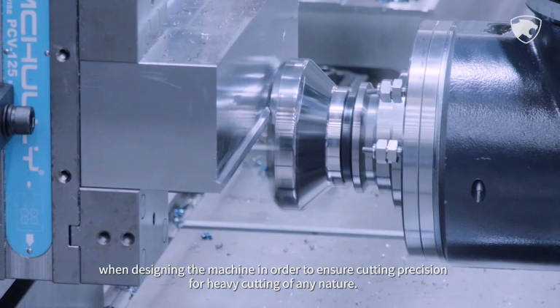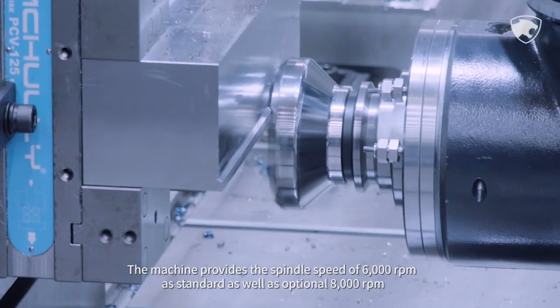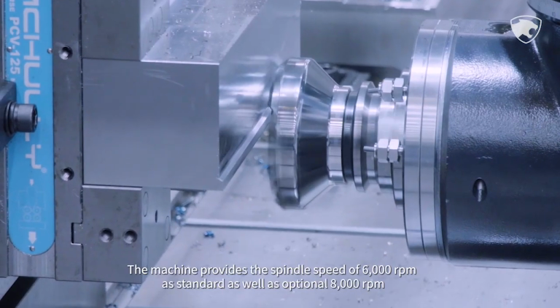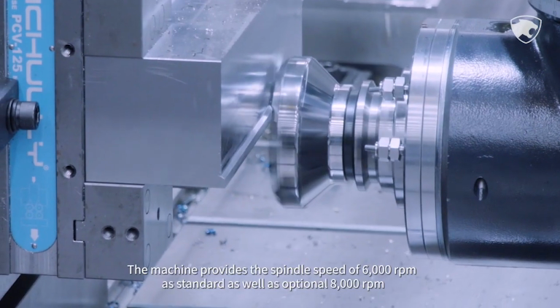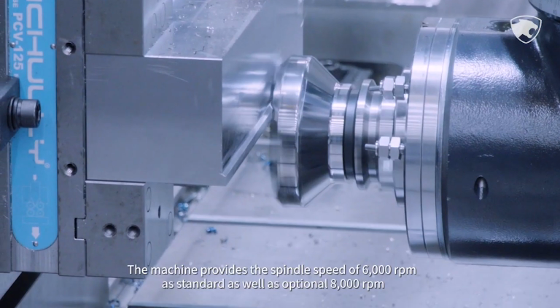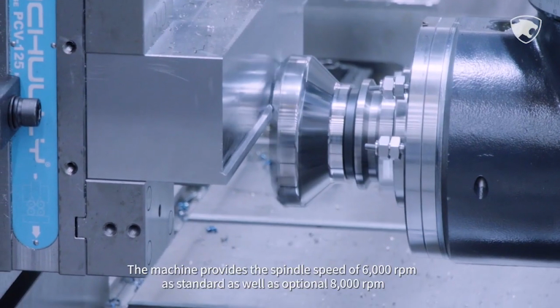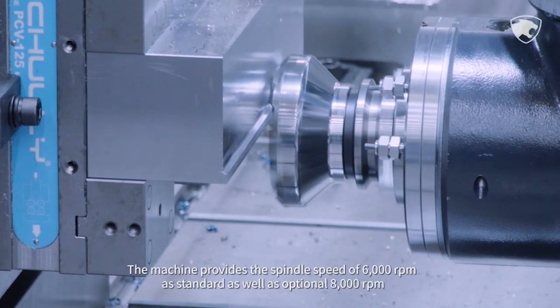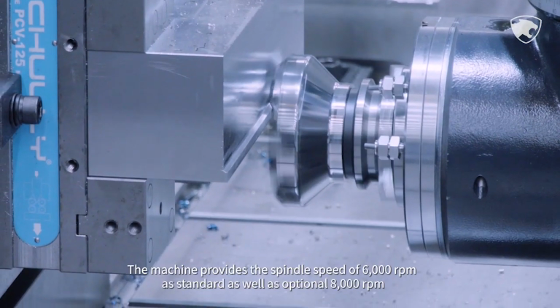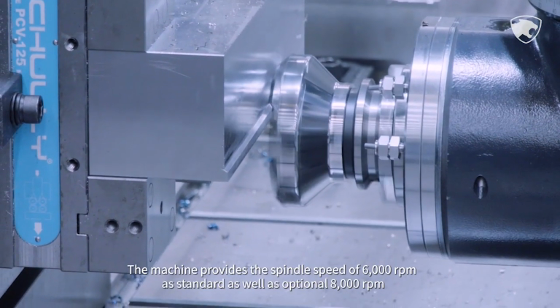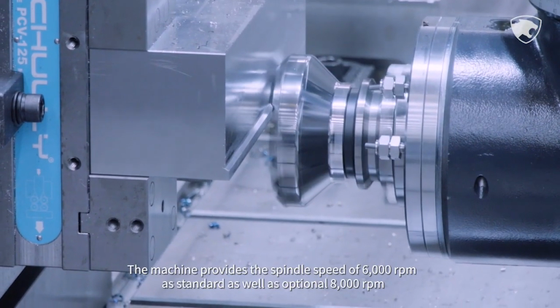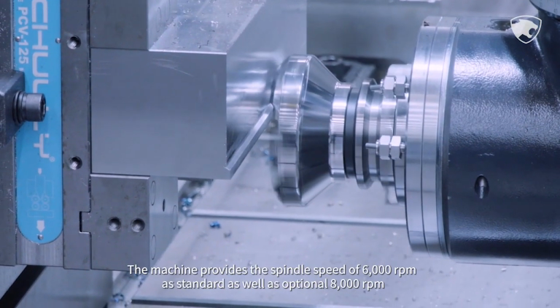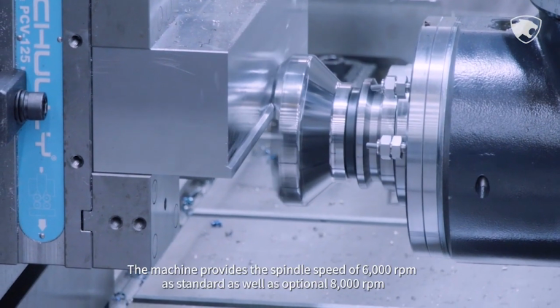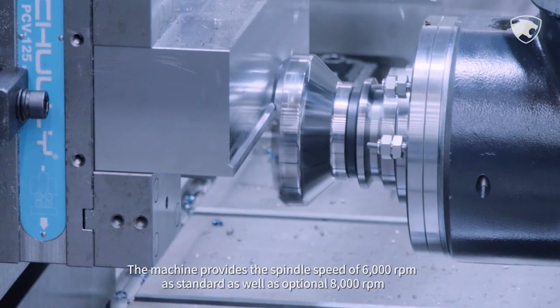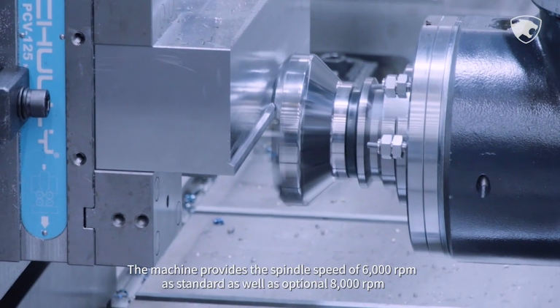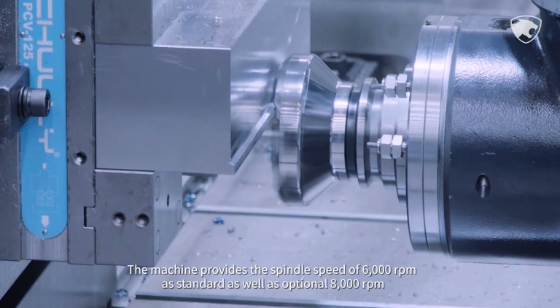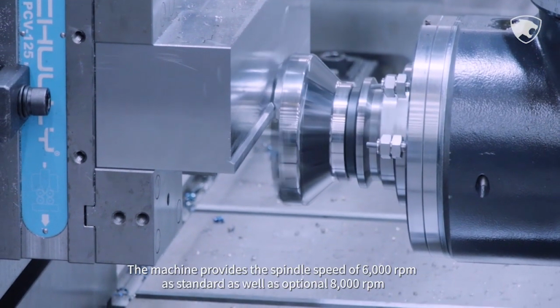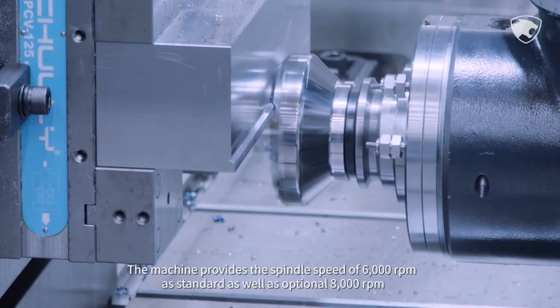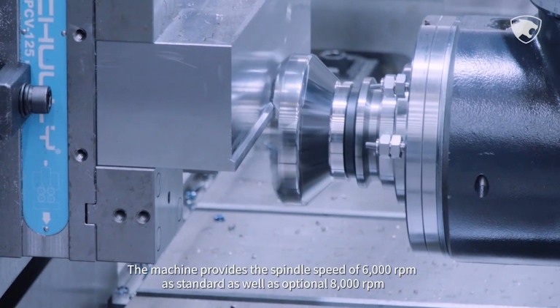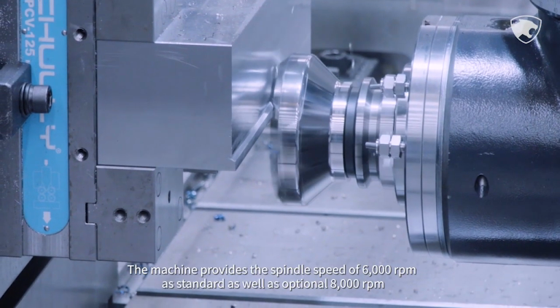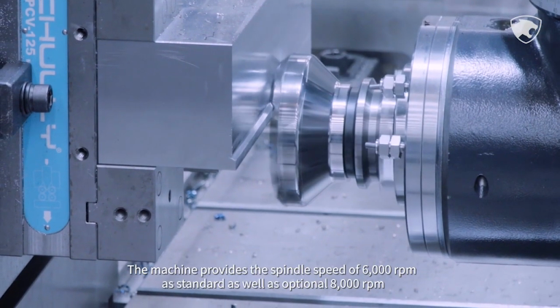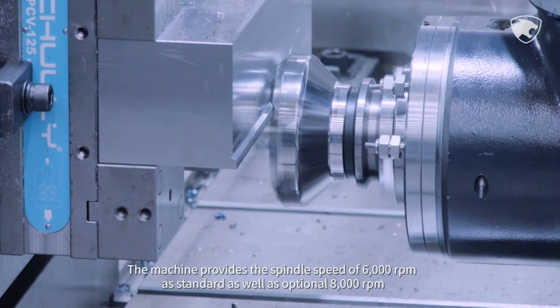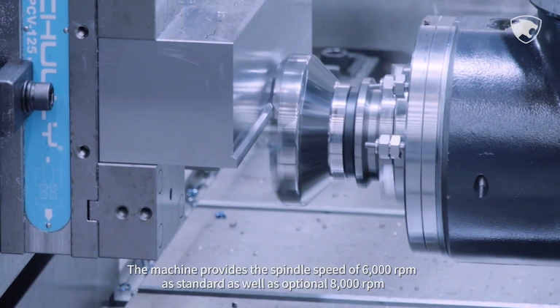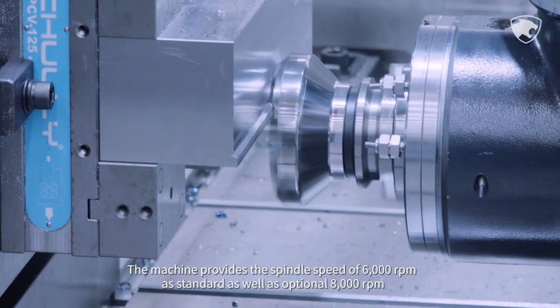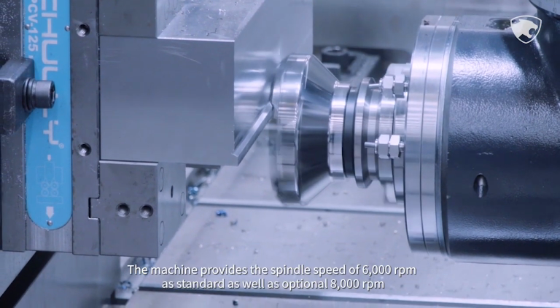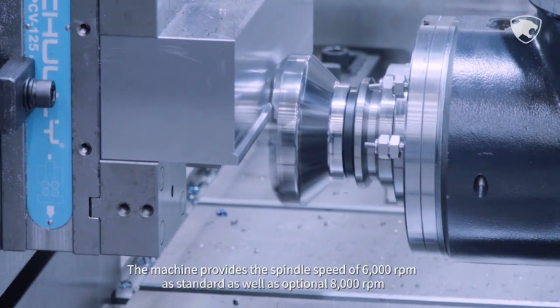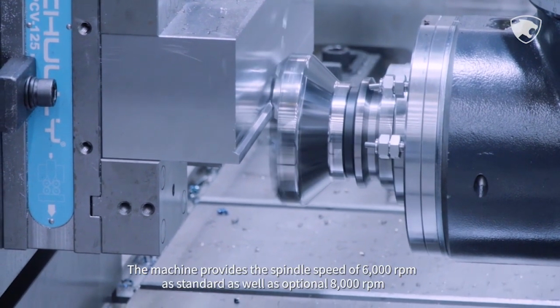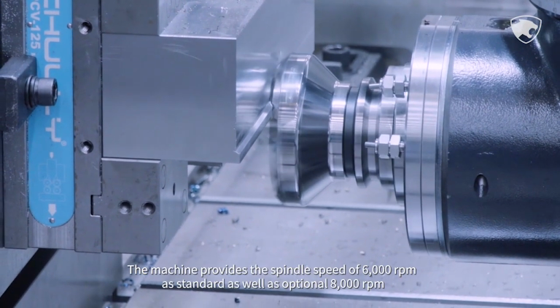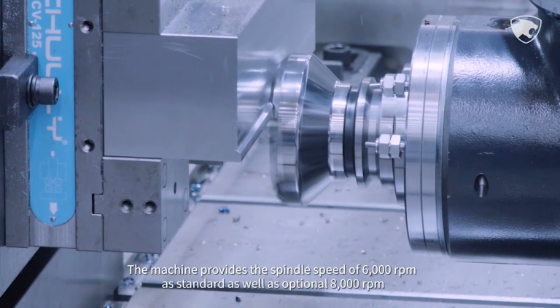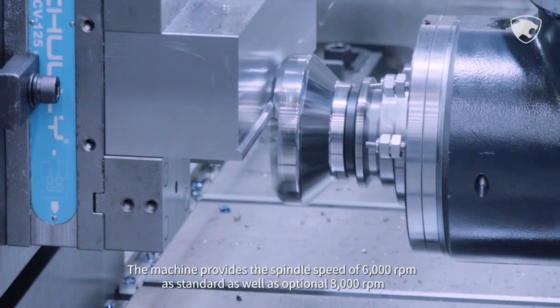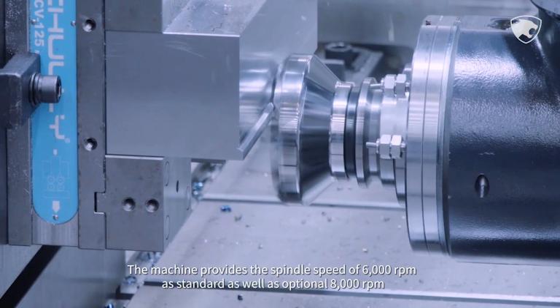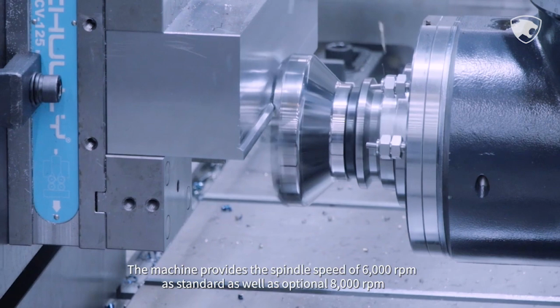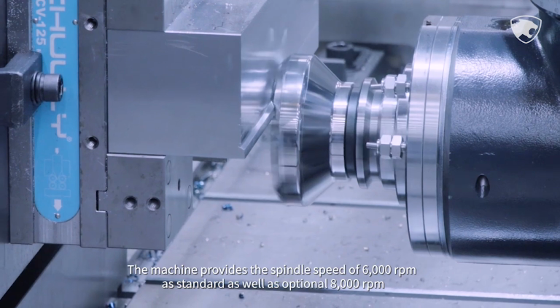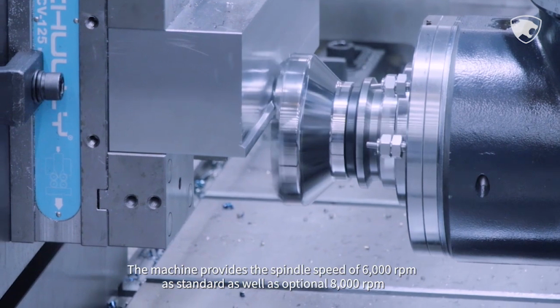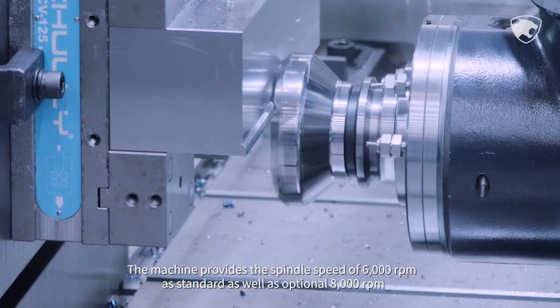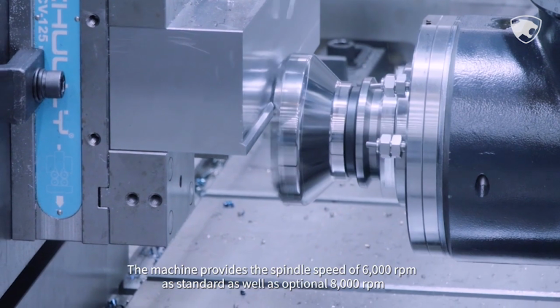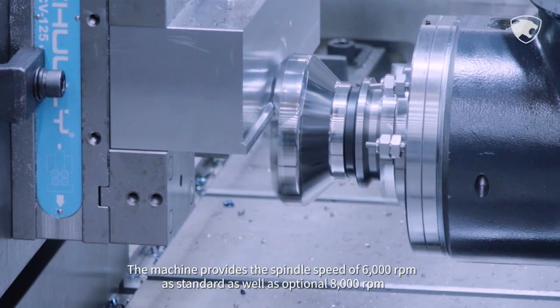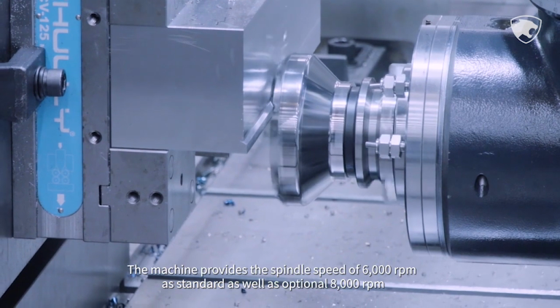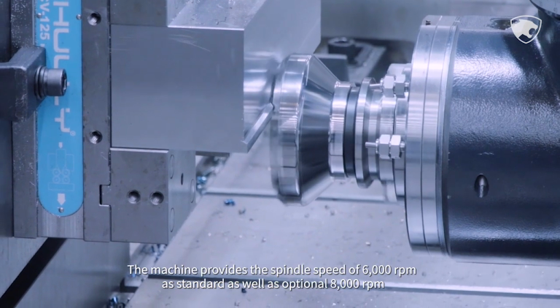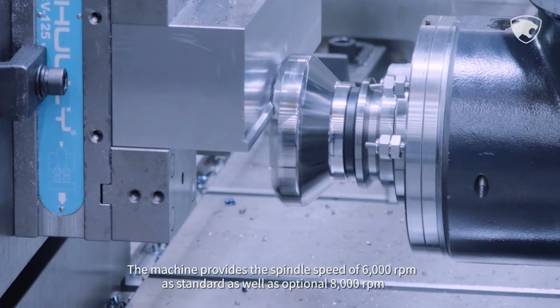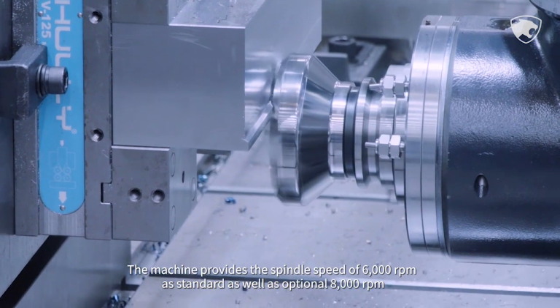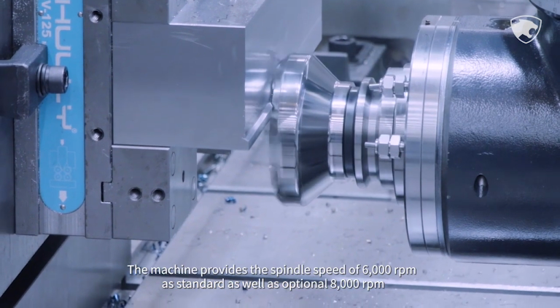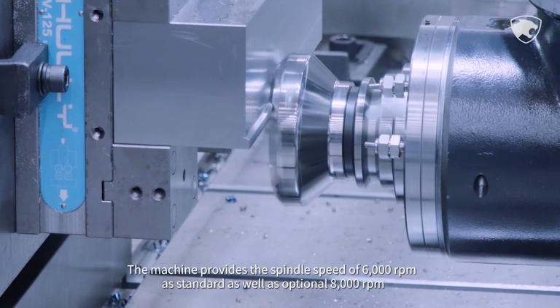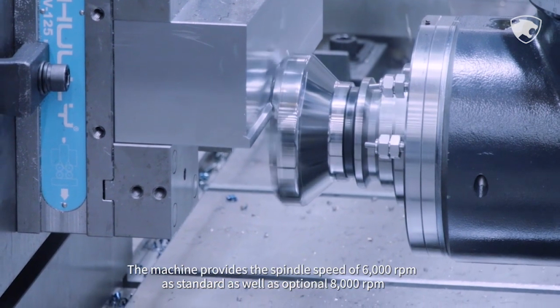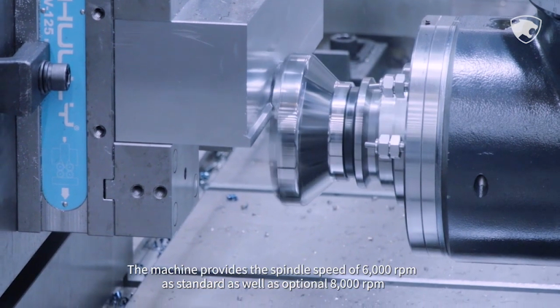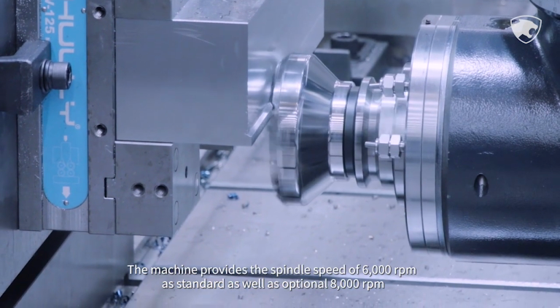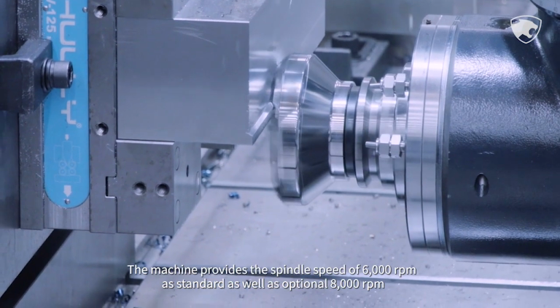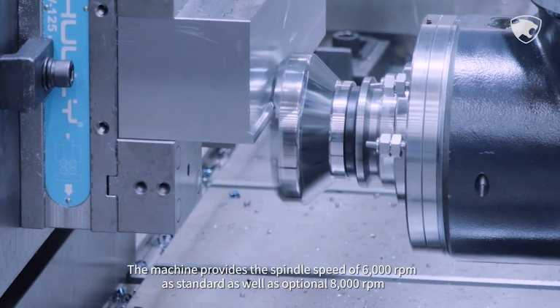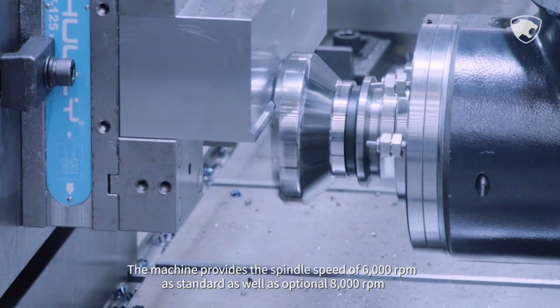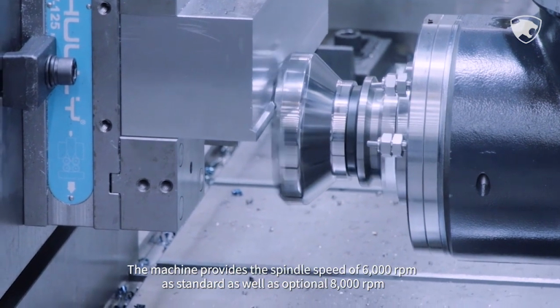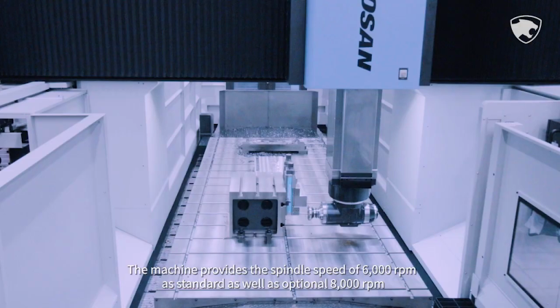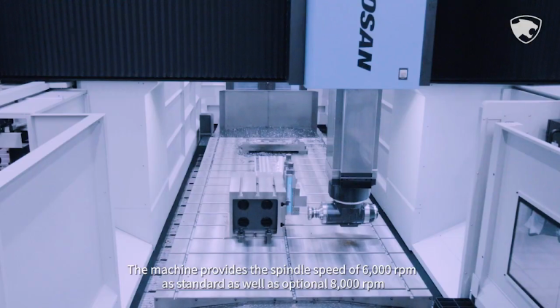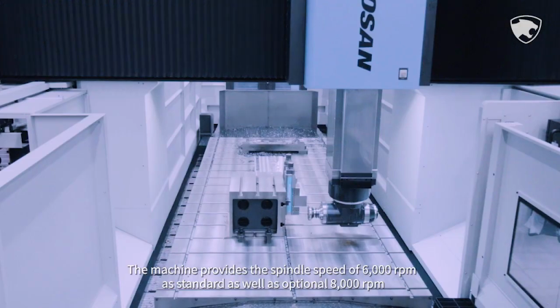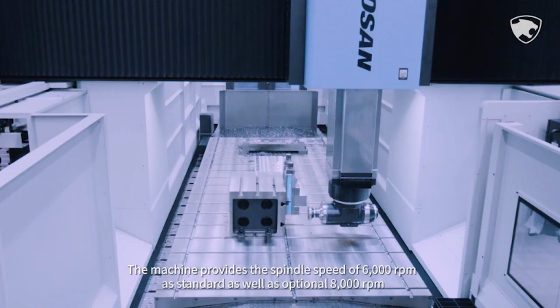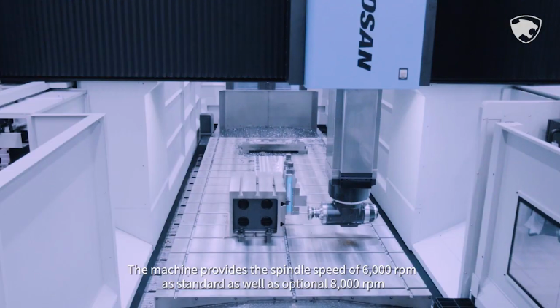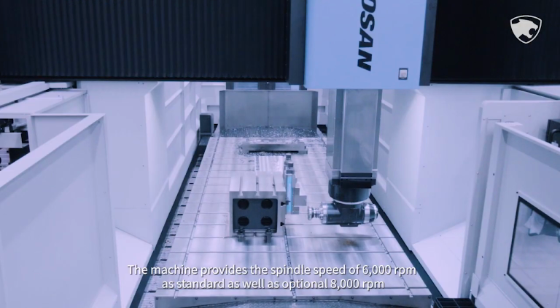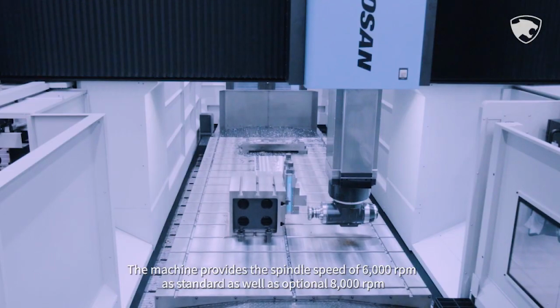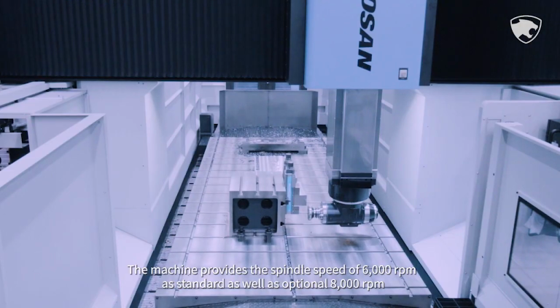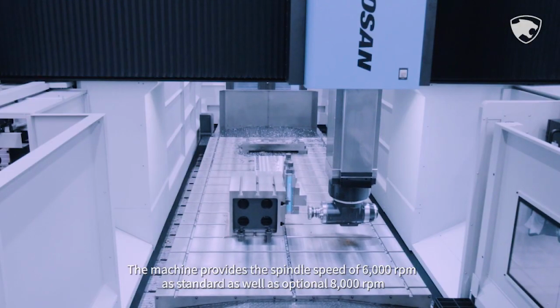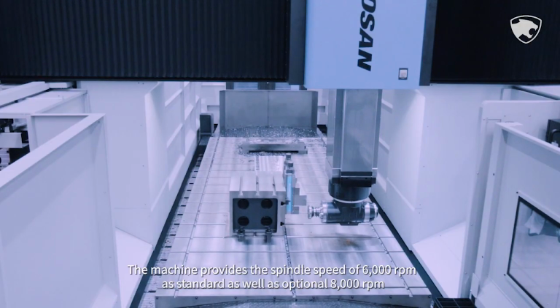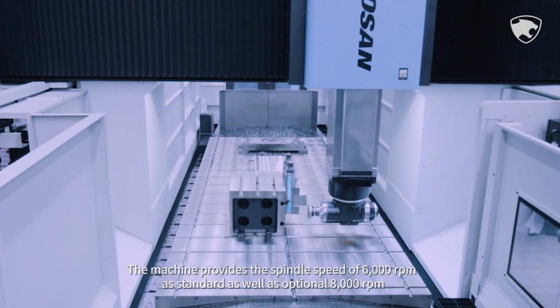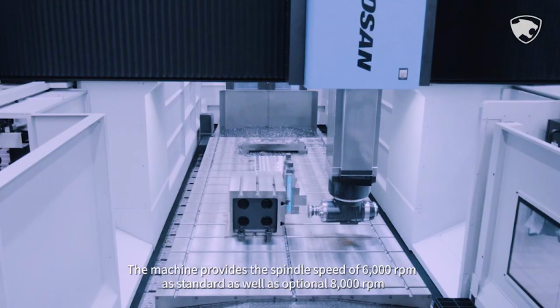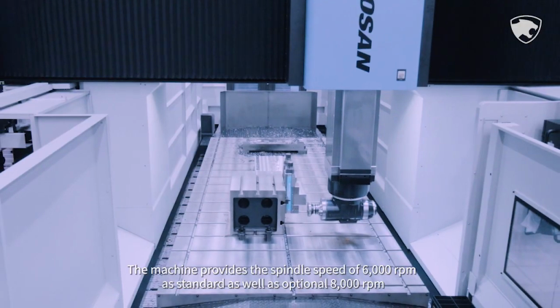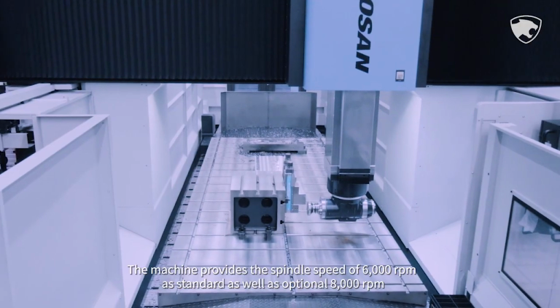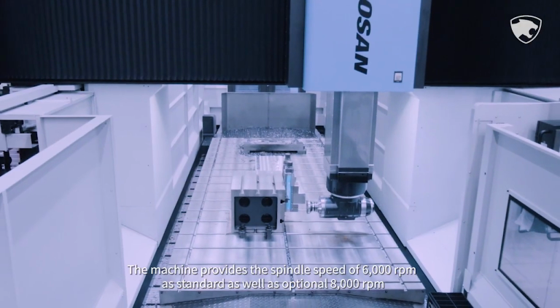The machine provides a spindle speed of 6,000 rpm as standard, as well as an optional 8,000 rpm.